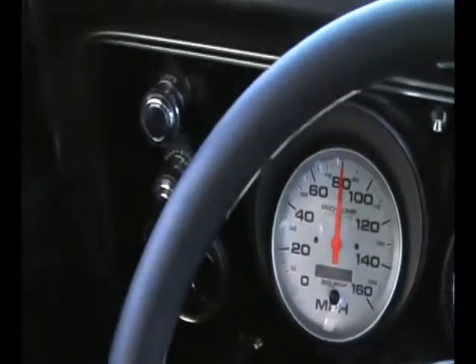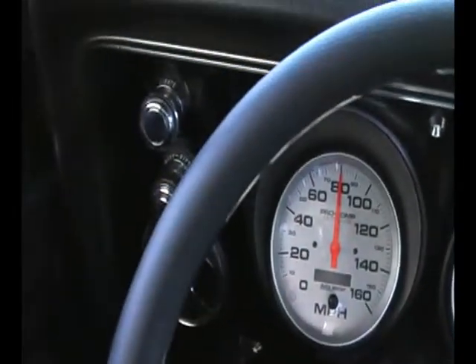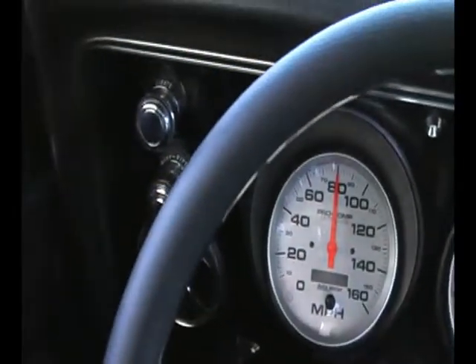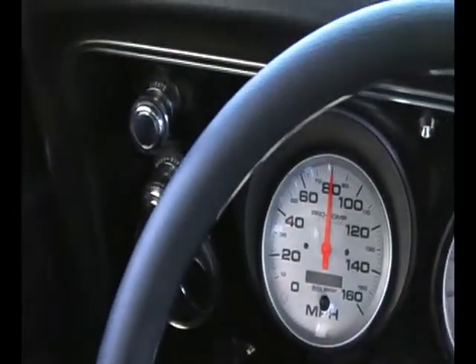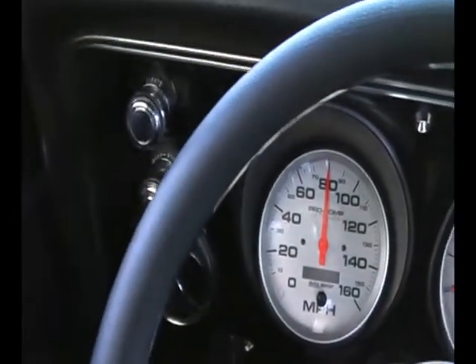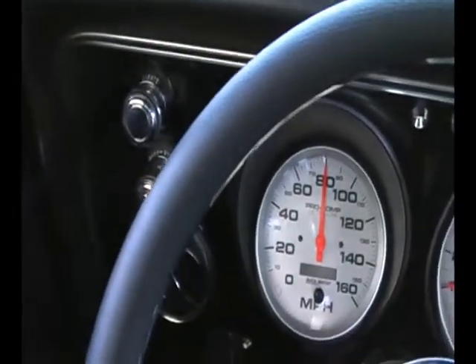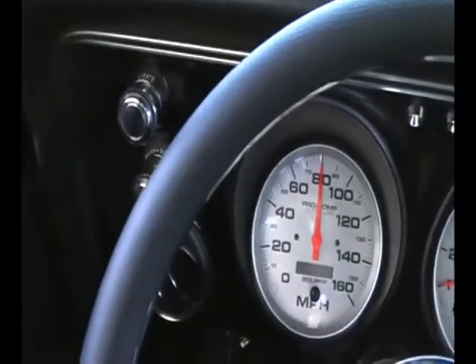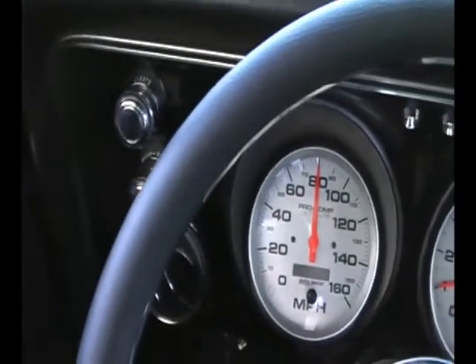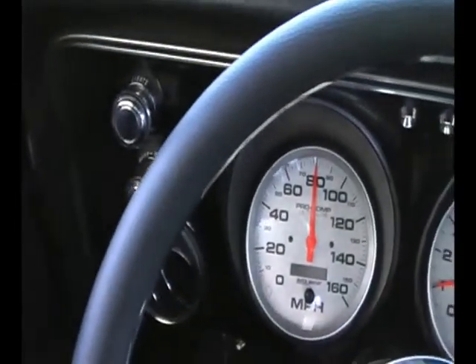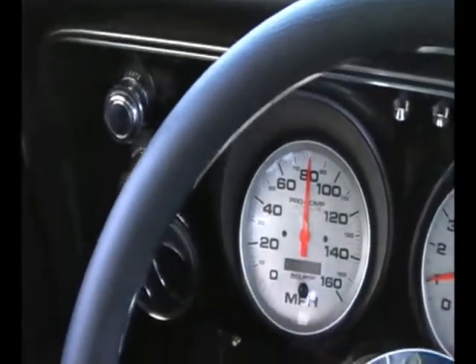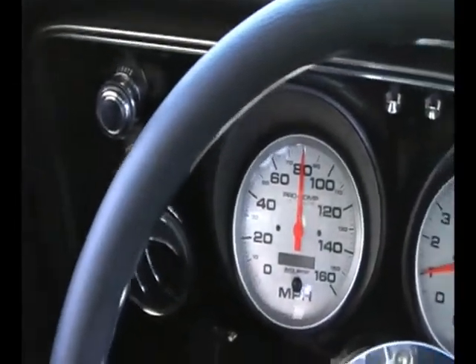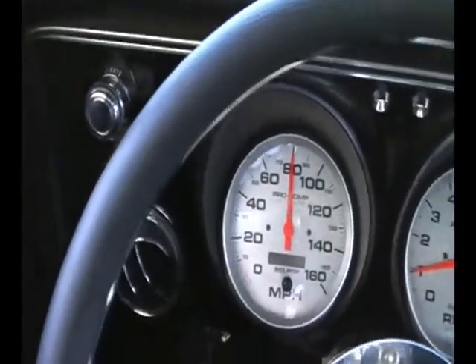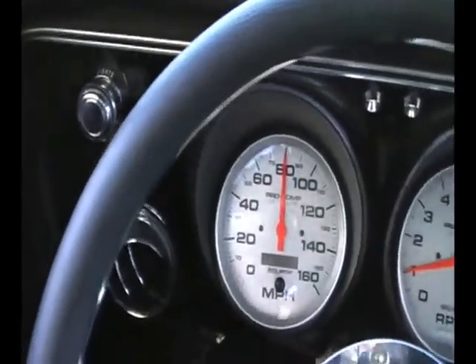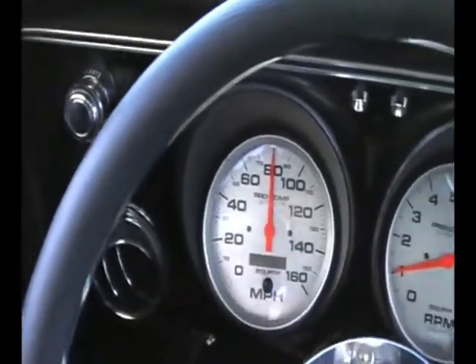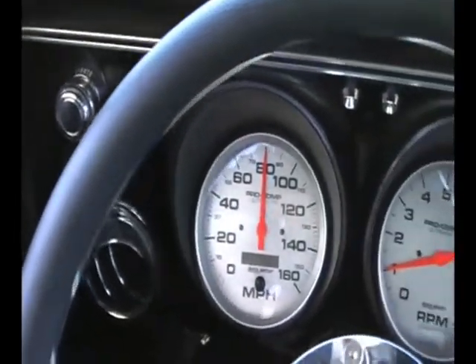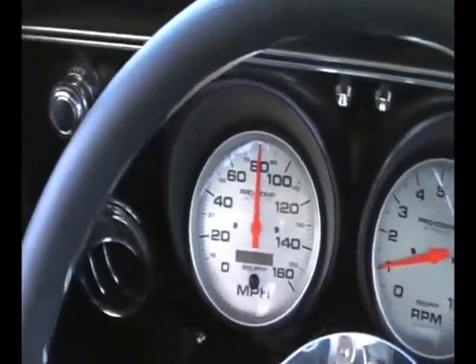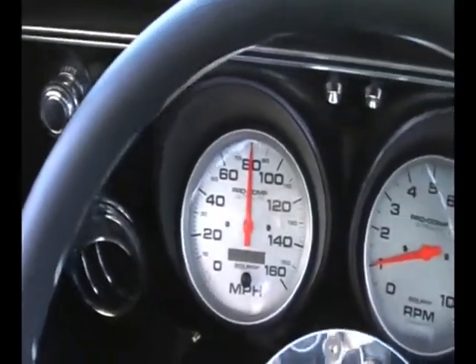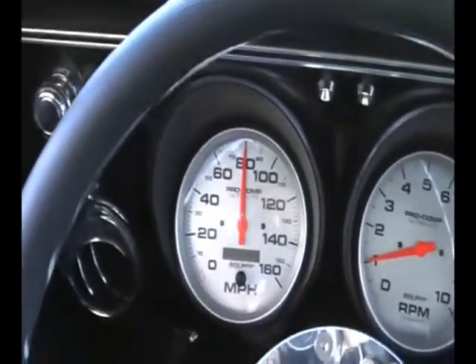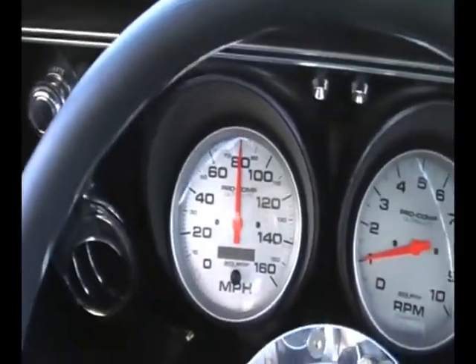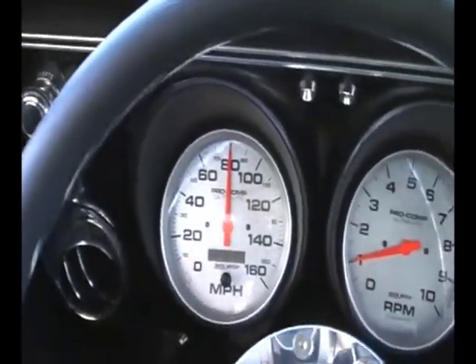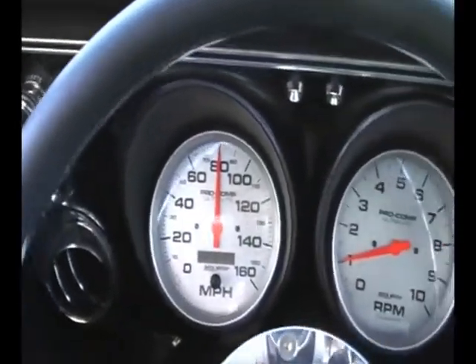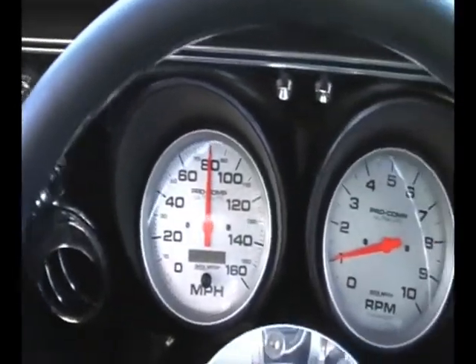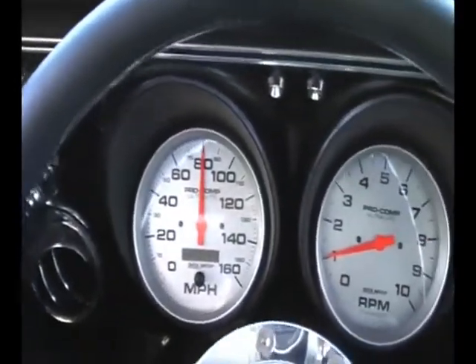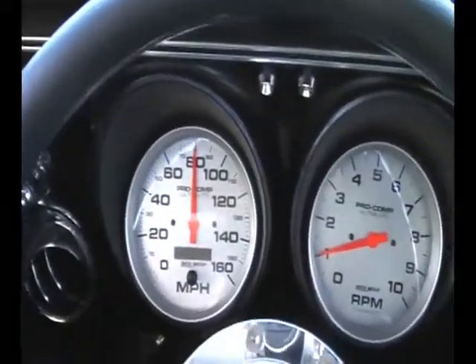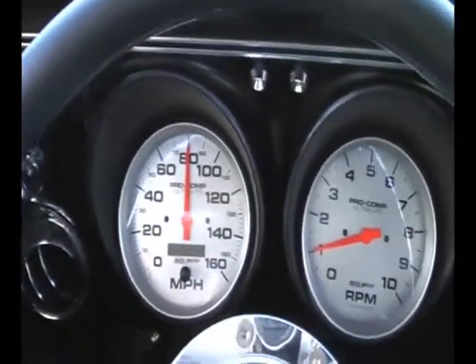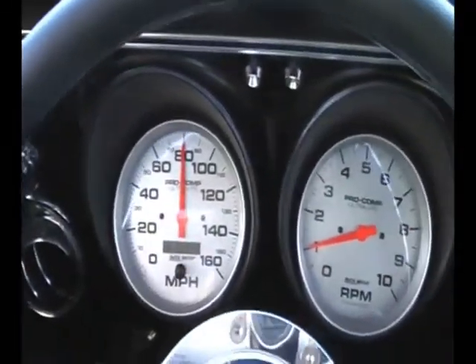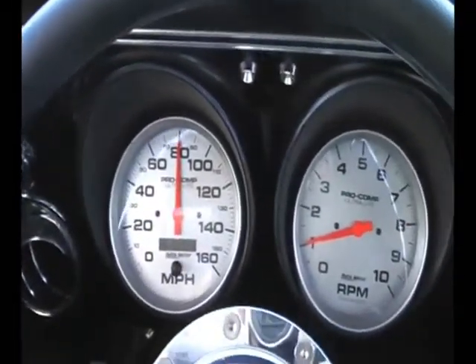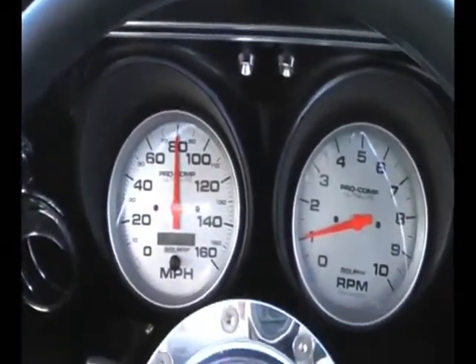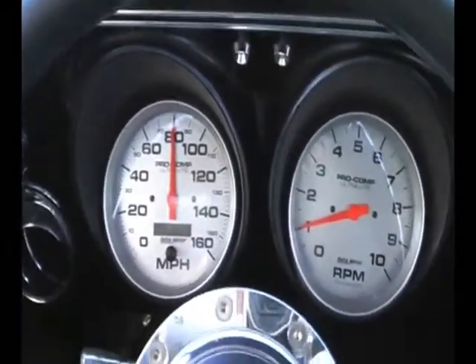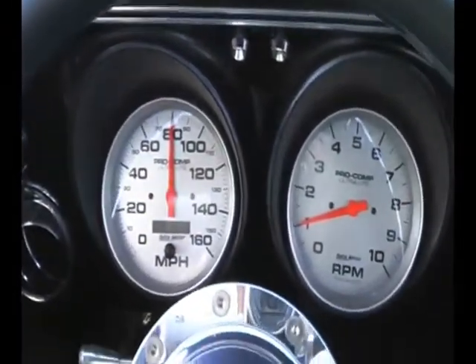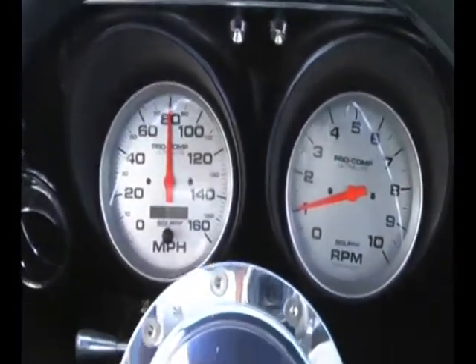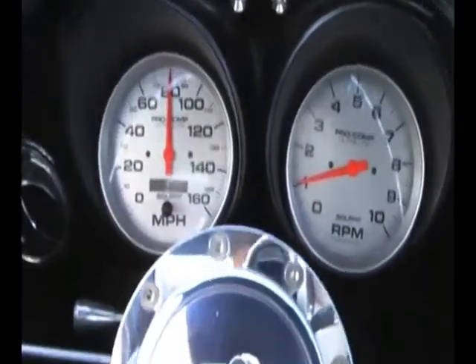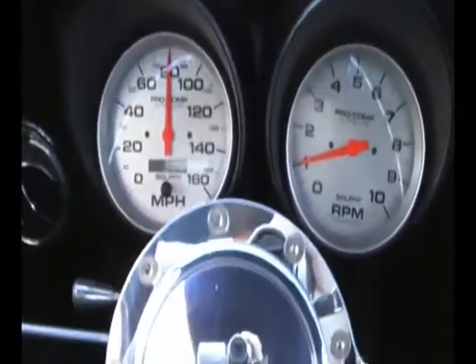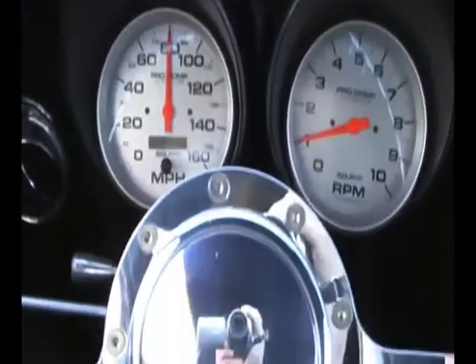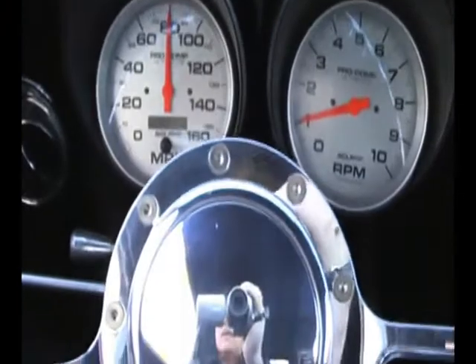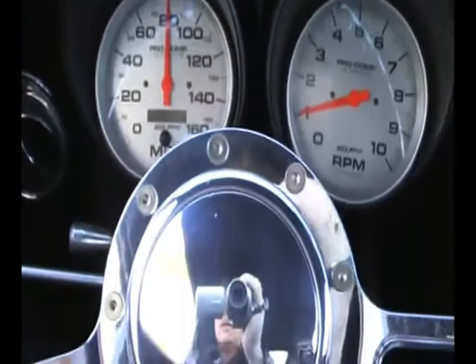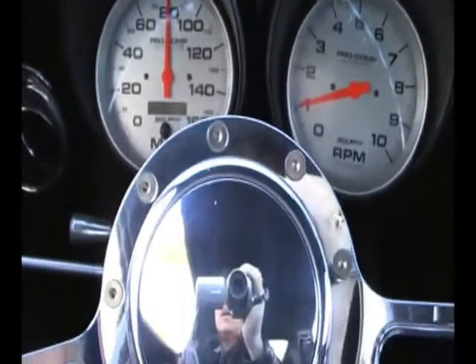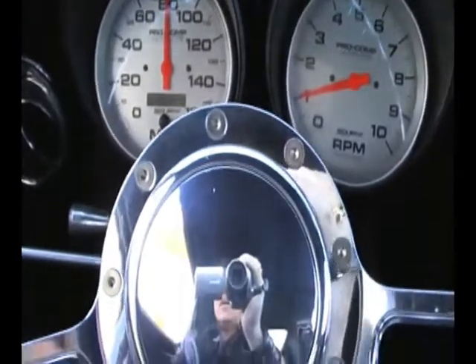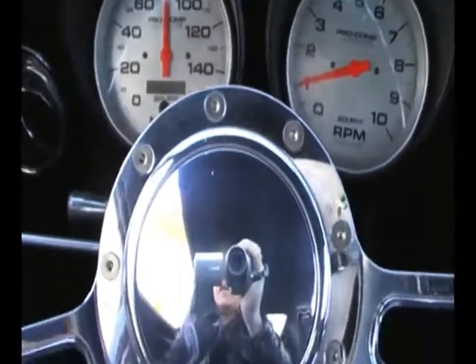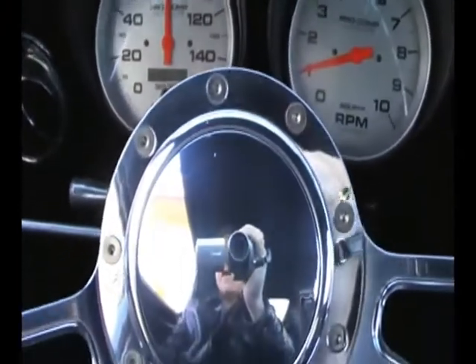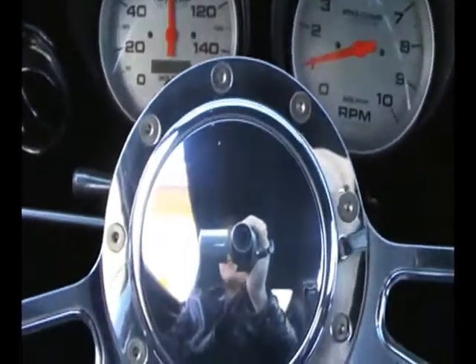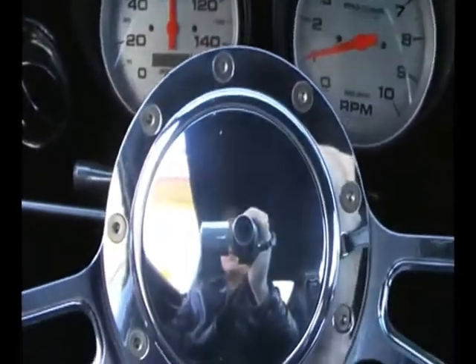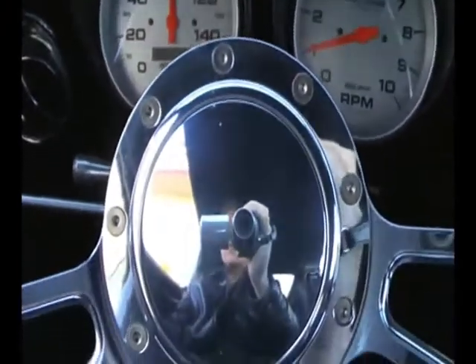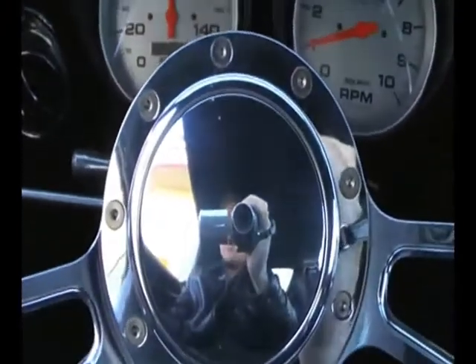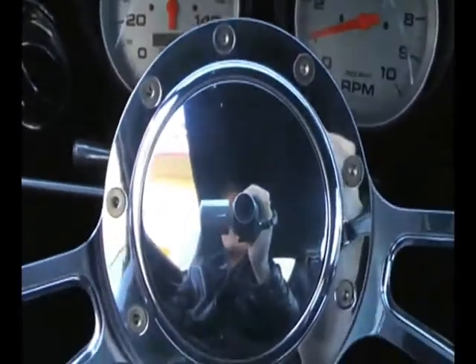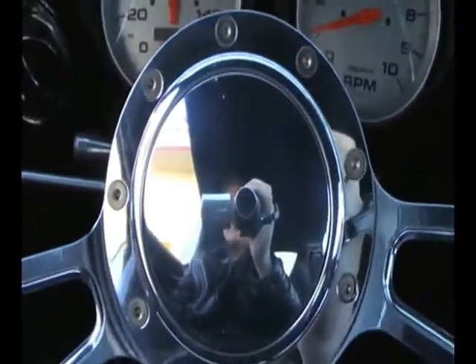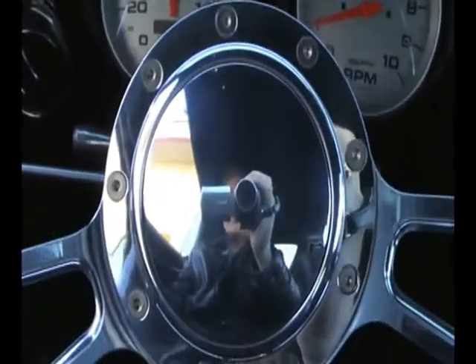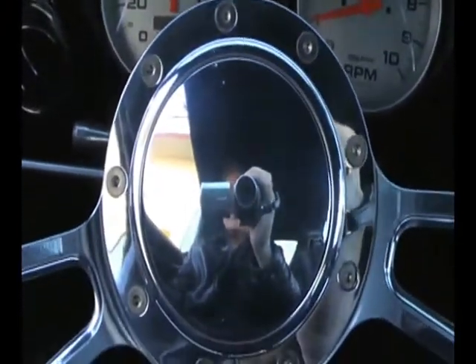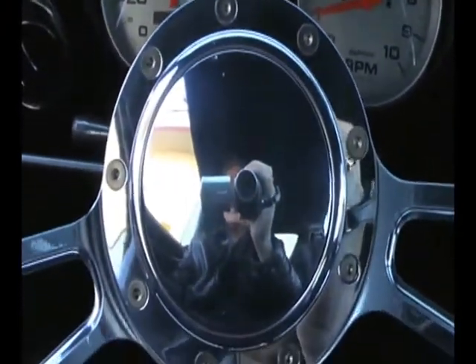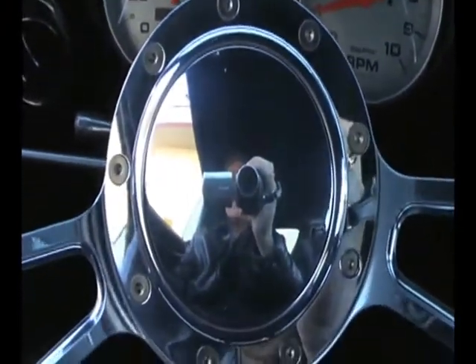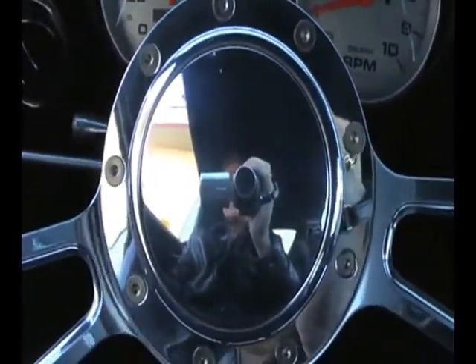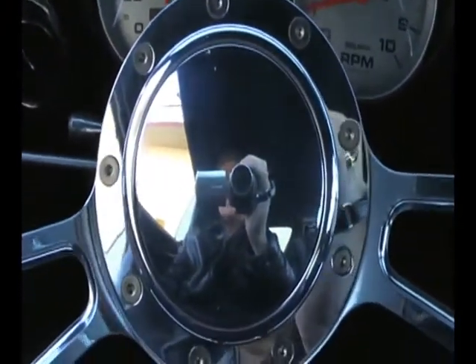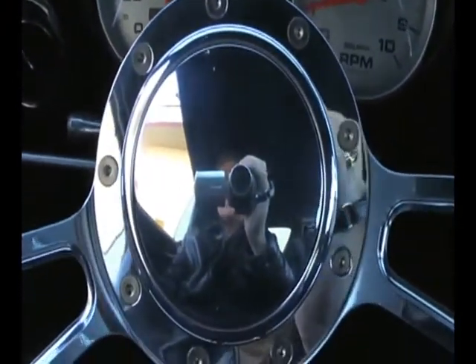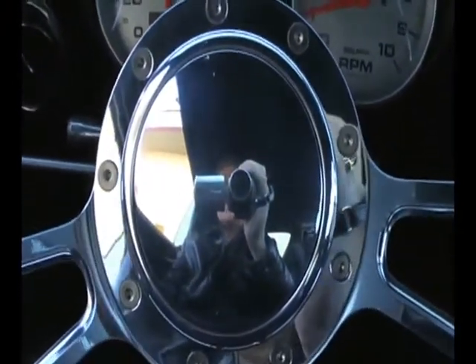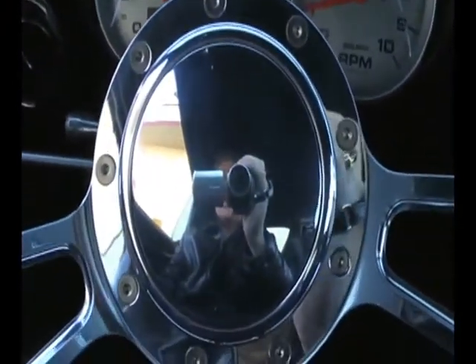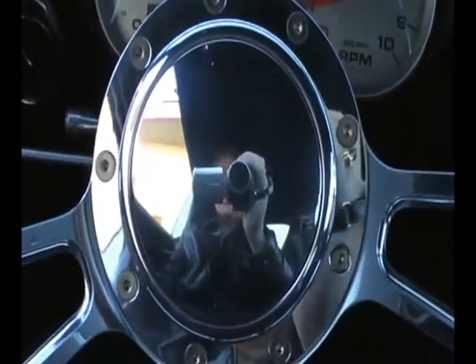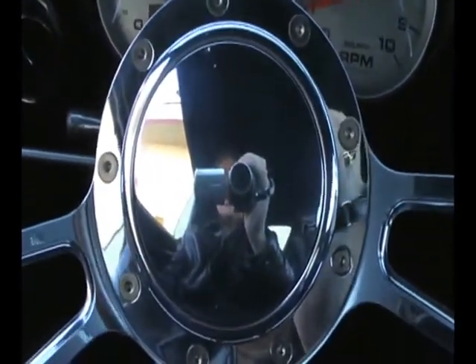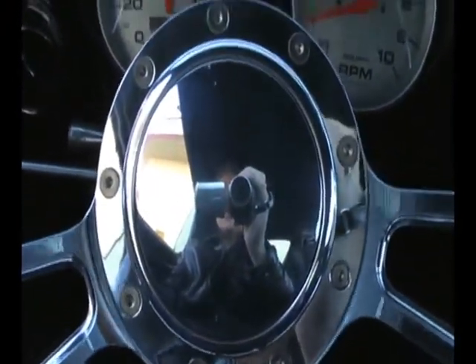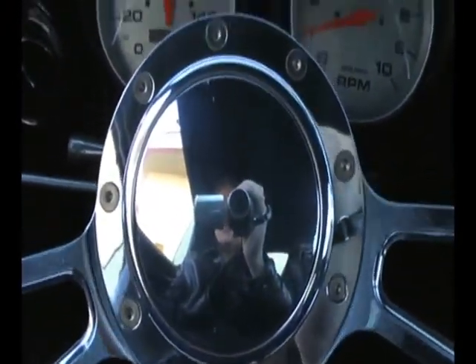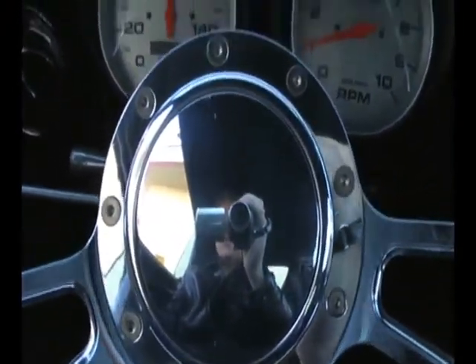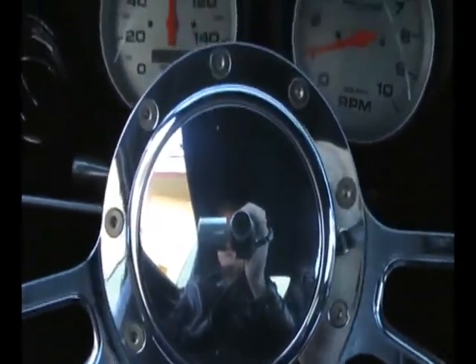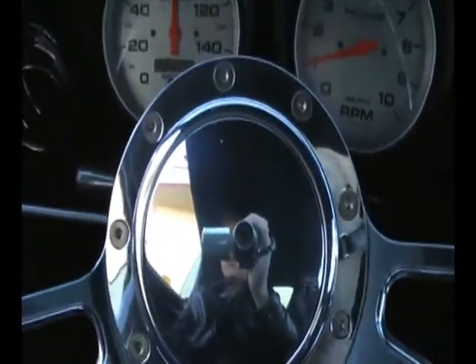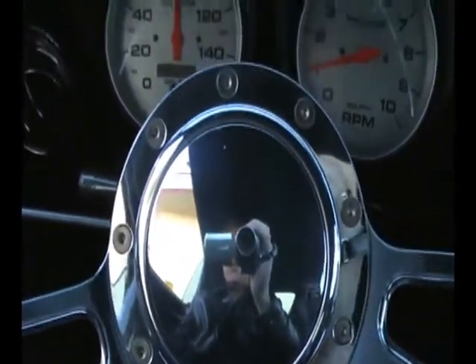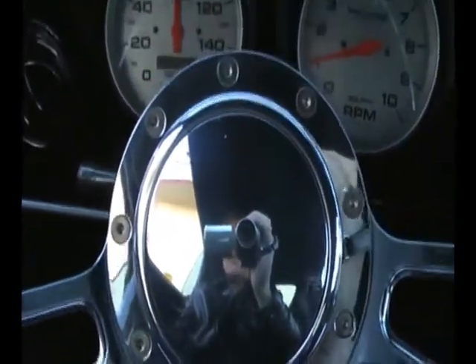It will absolutely go from zero to hauling ass in the blink of an eye. Effortless driving, comfortable cruising.